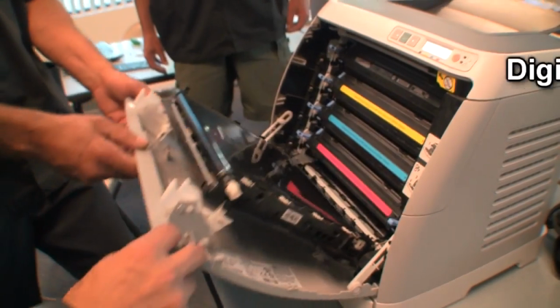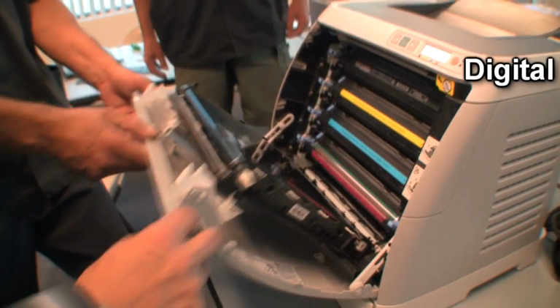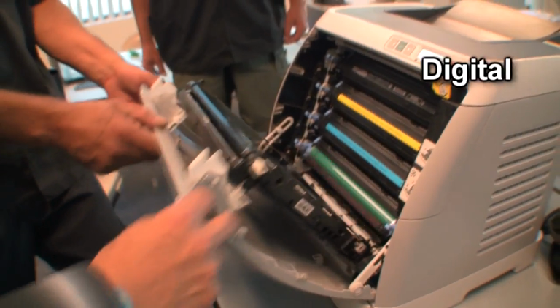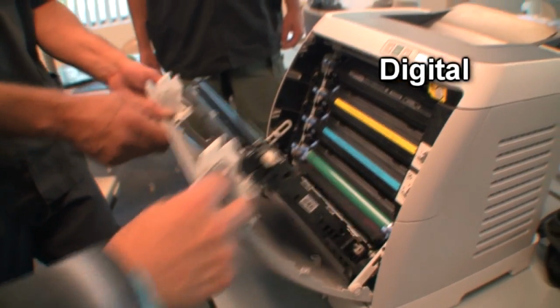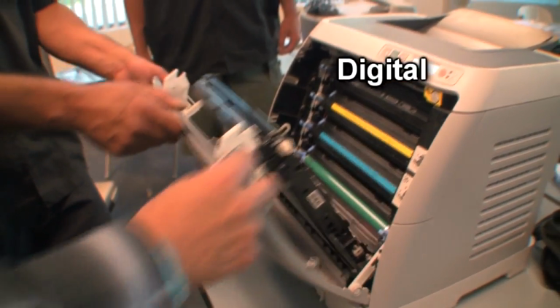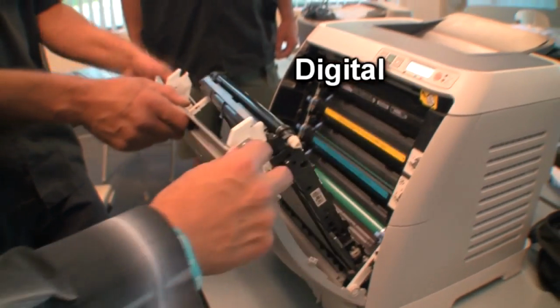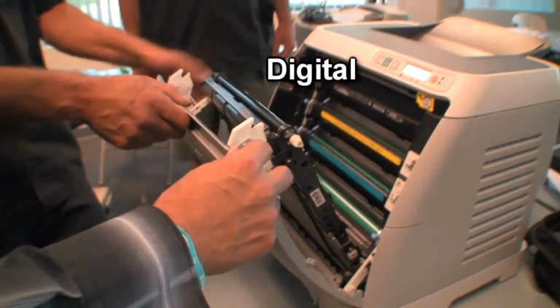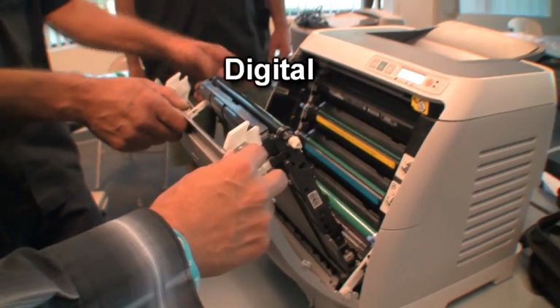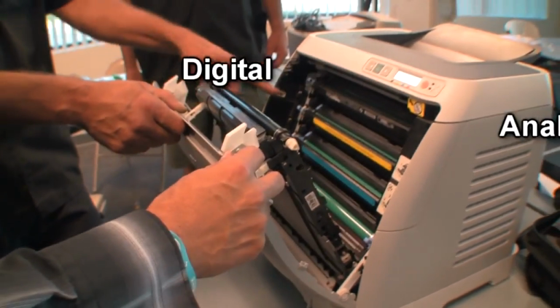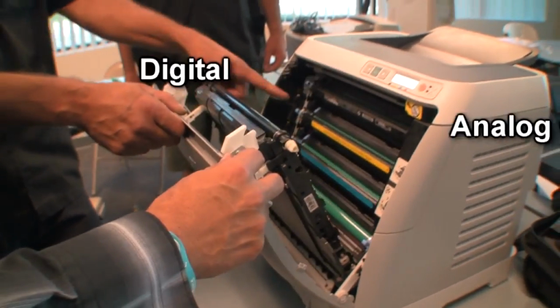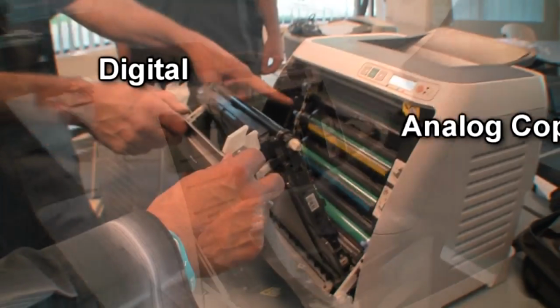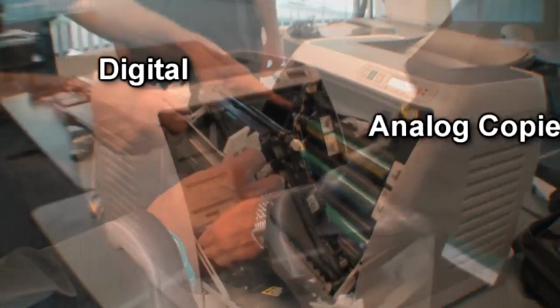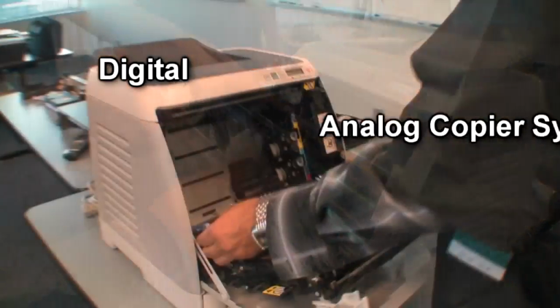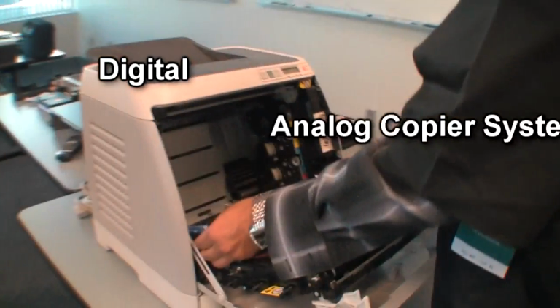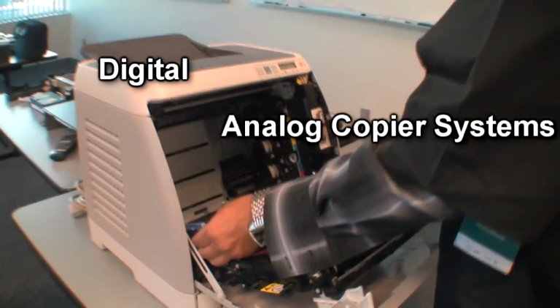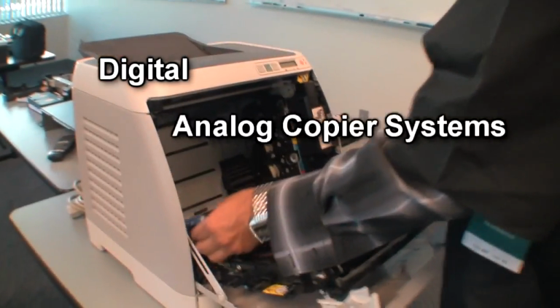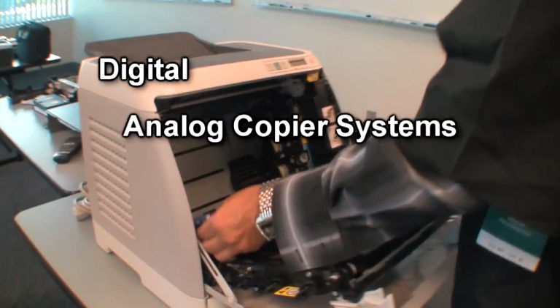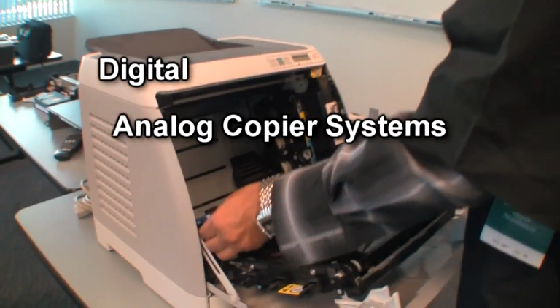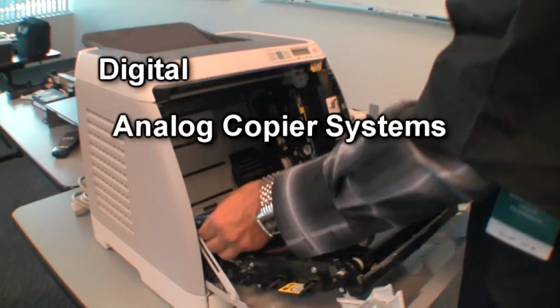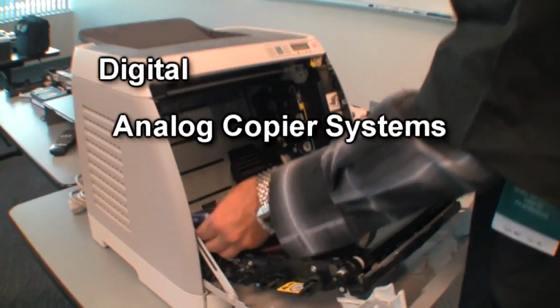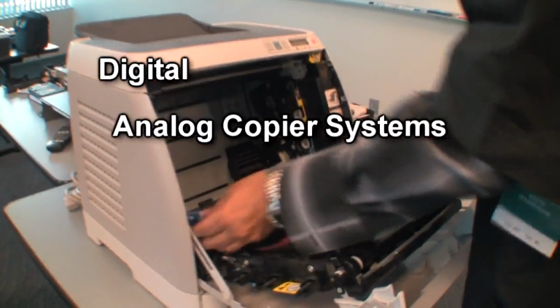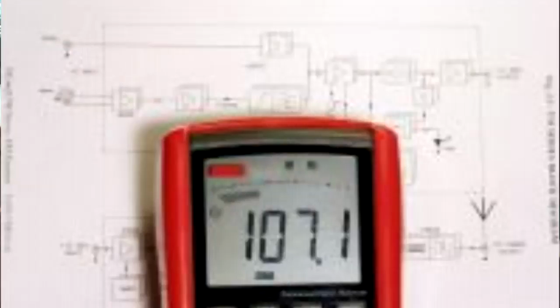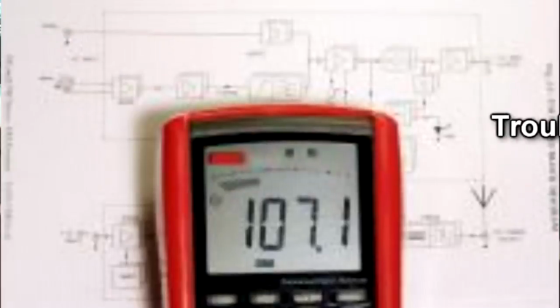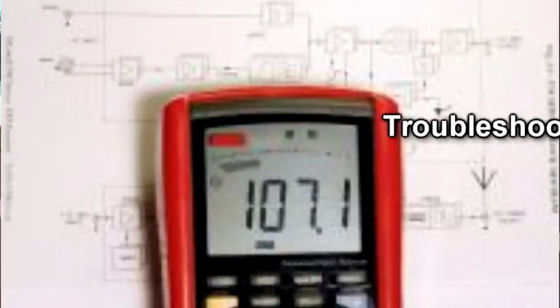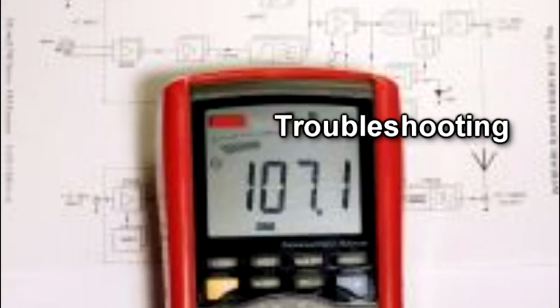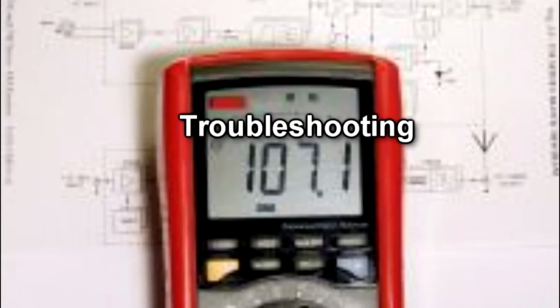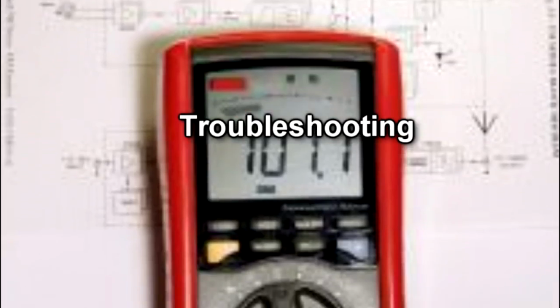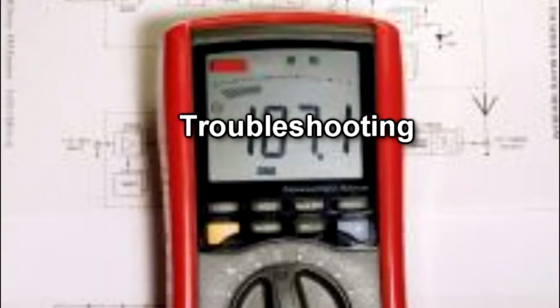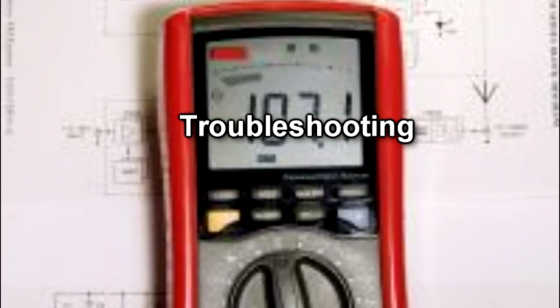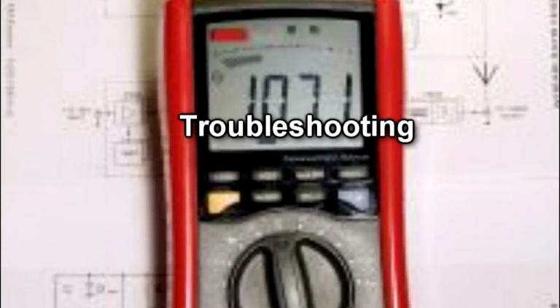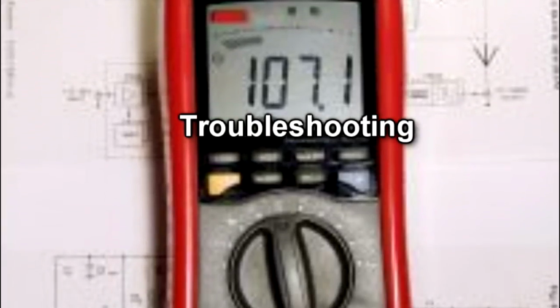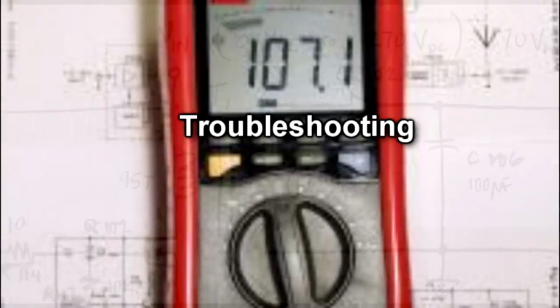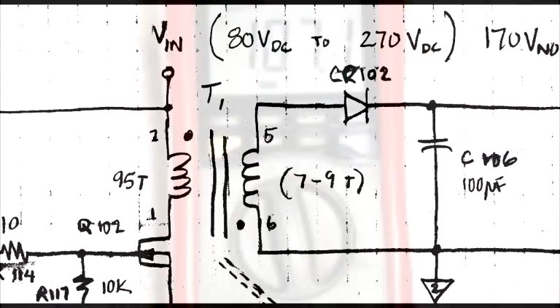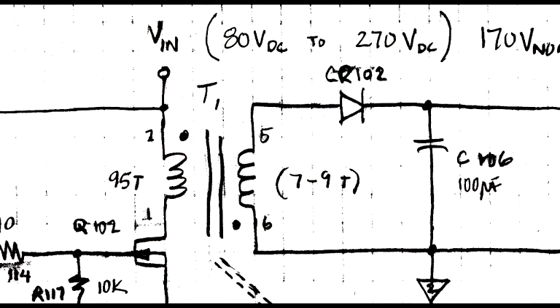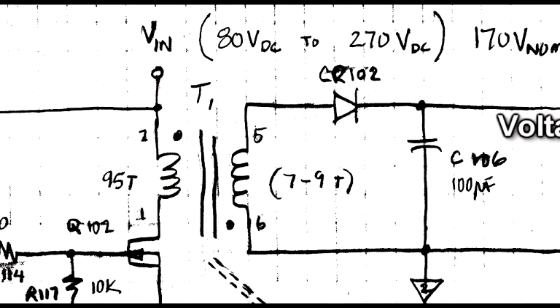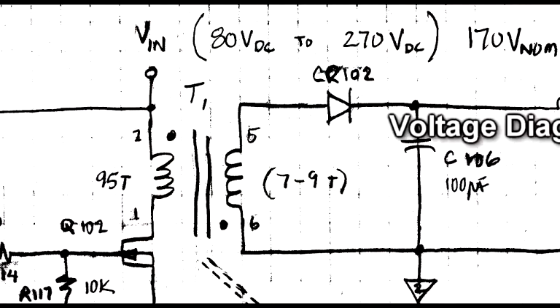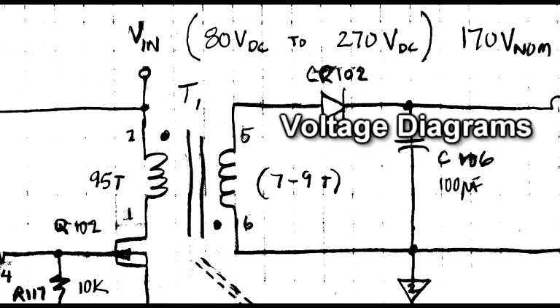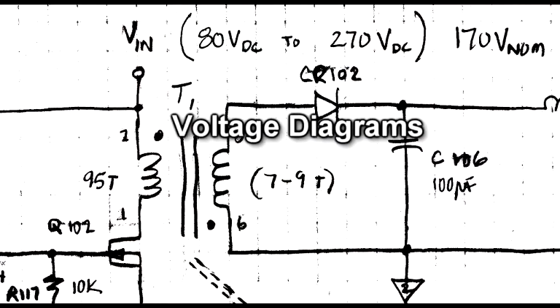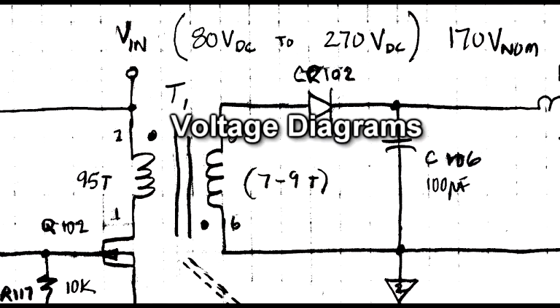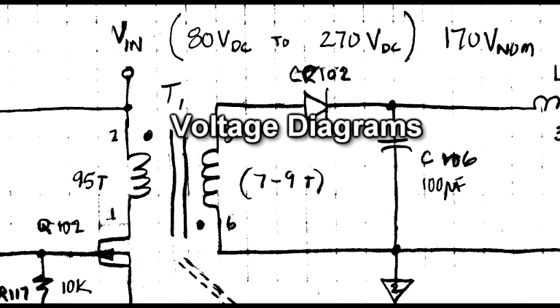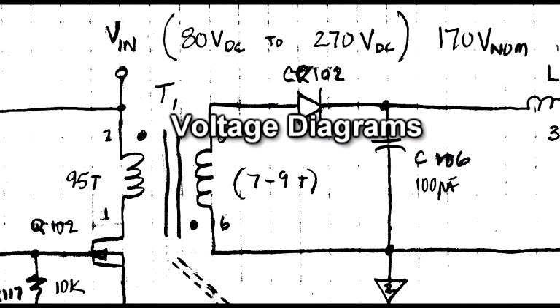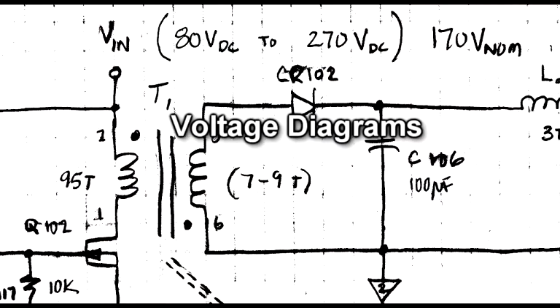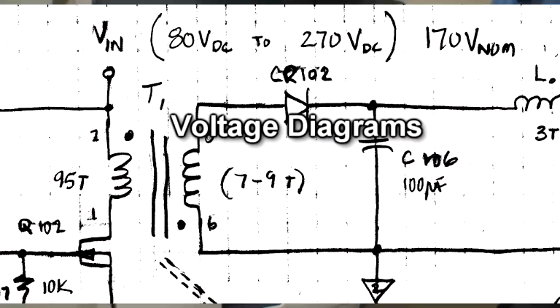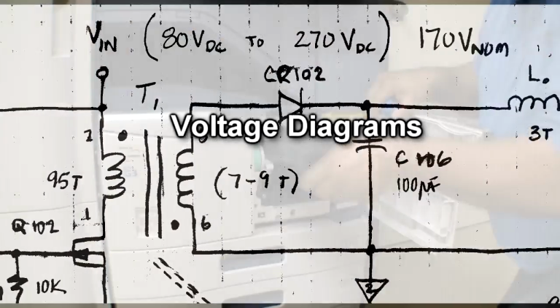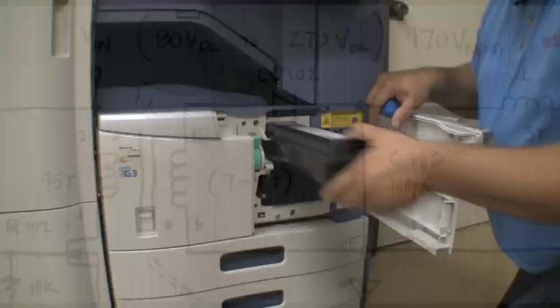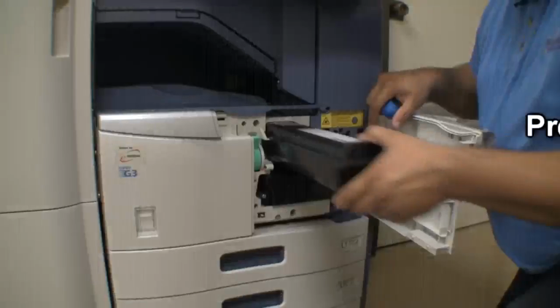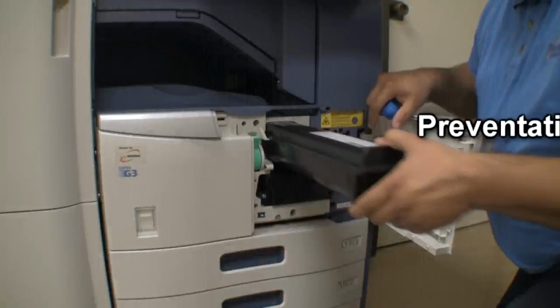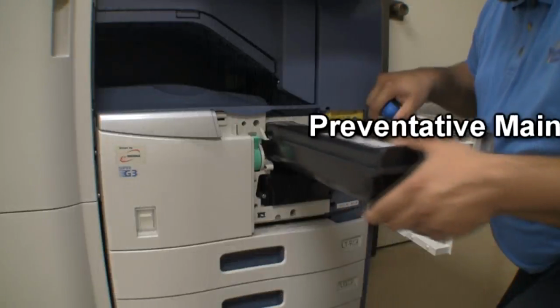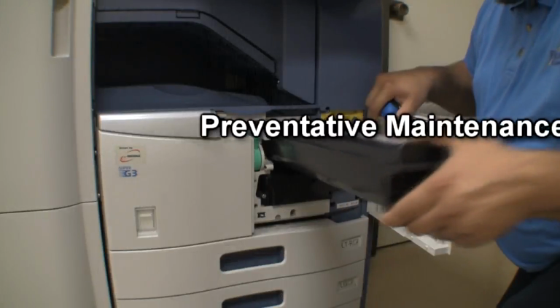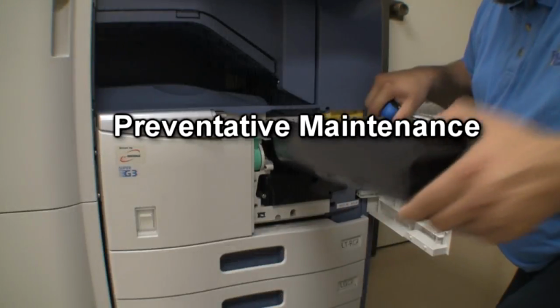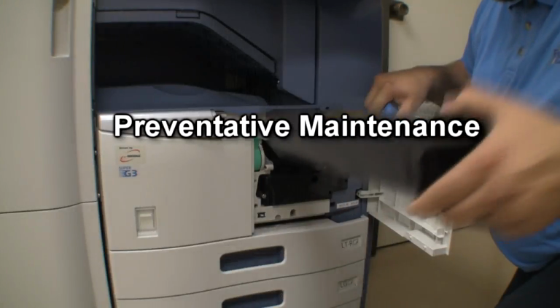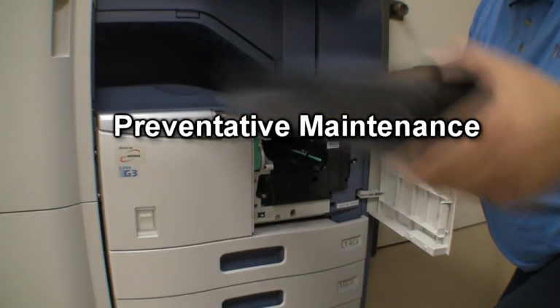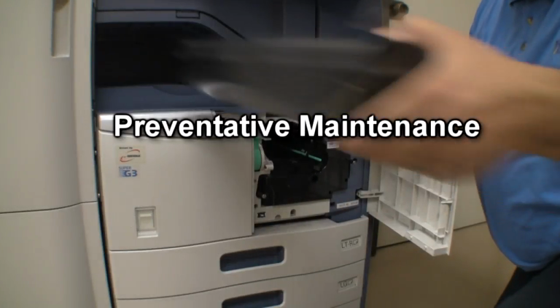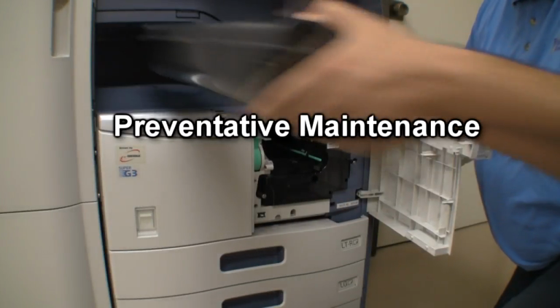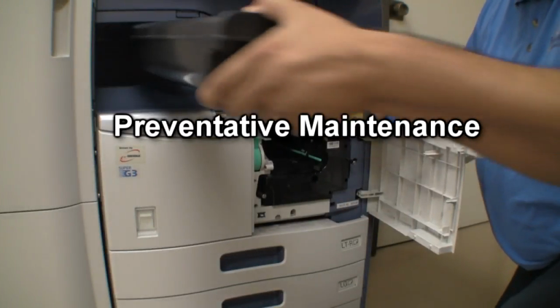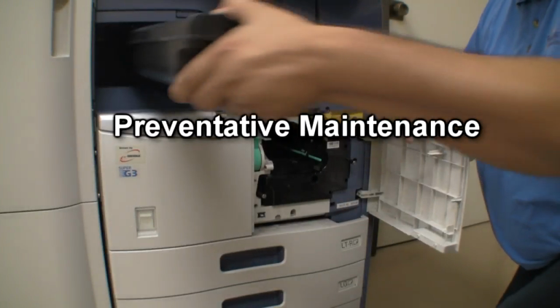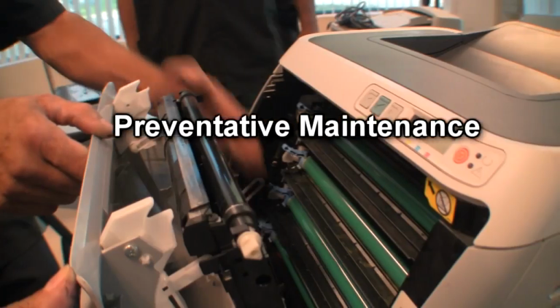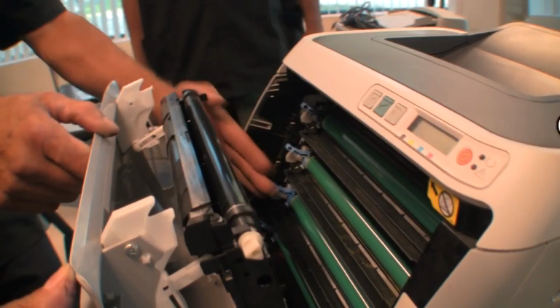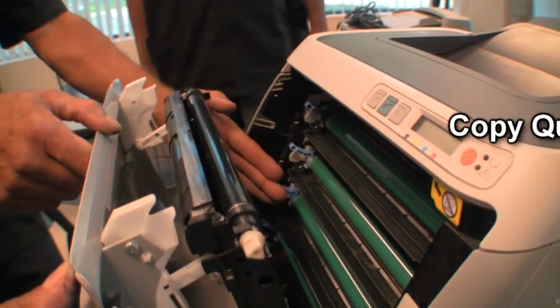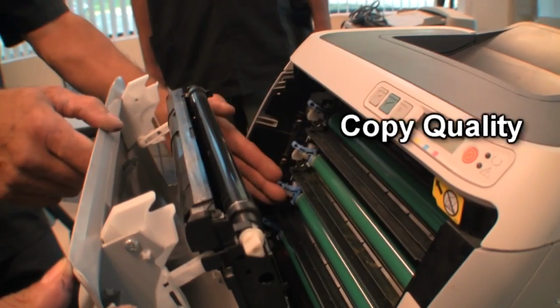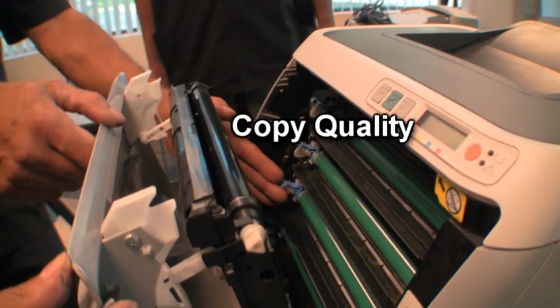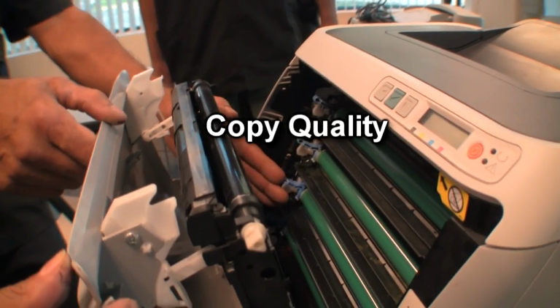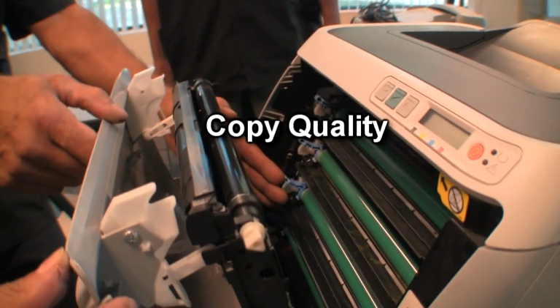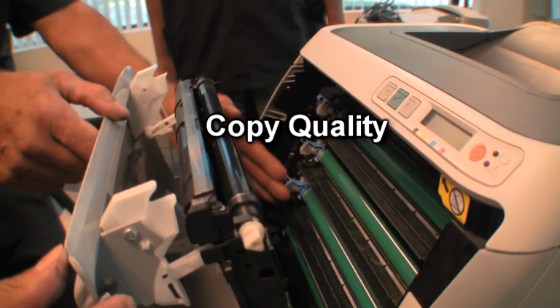Students learn about the digital and analog copier systems, troubleshooting techniques, voltage diagrams, preventative maintenance, and copy quality.